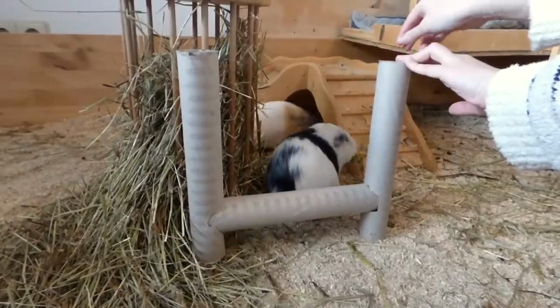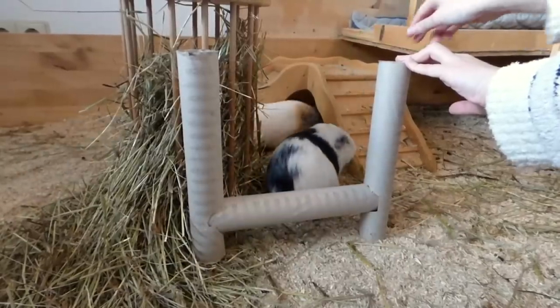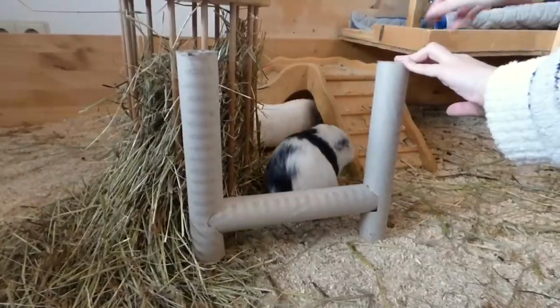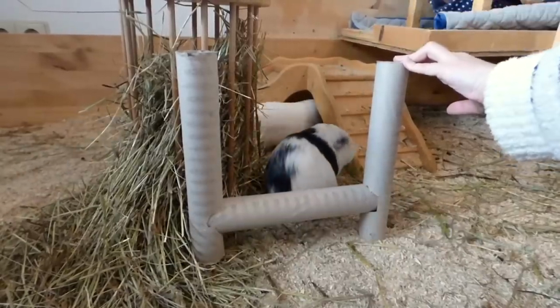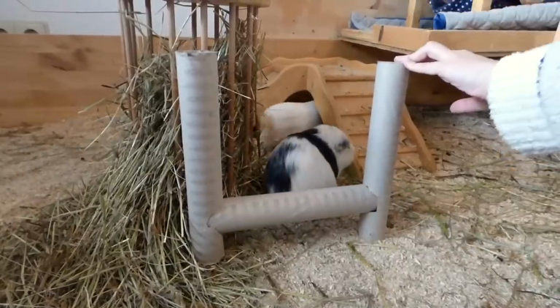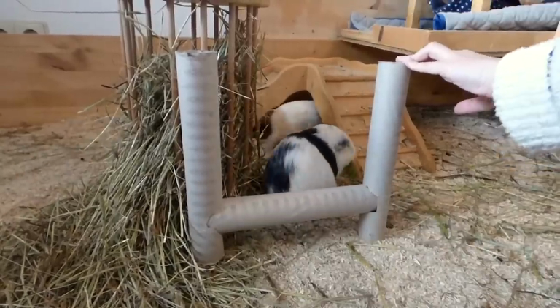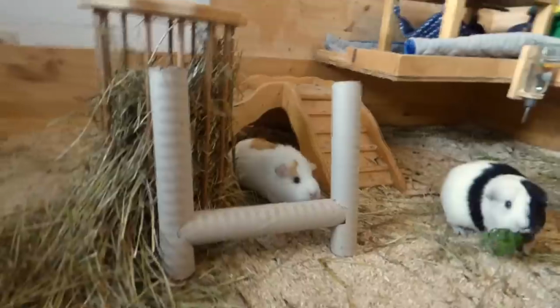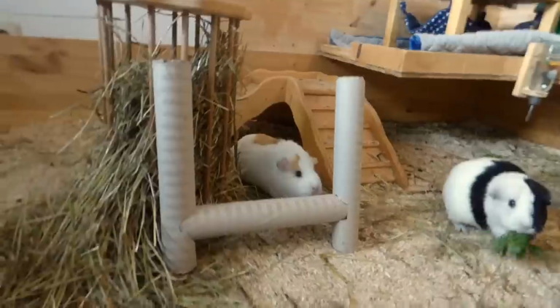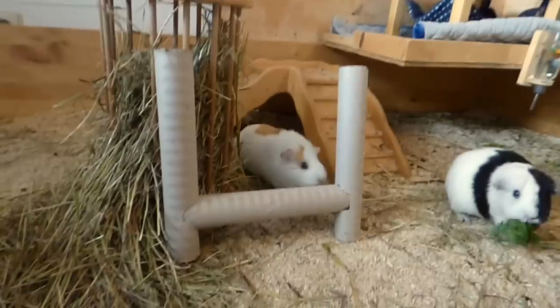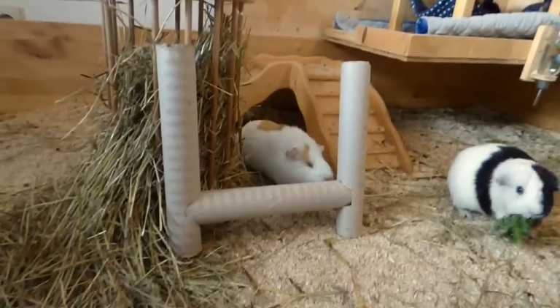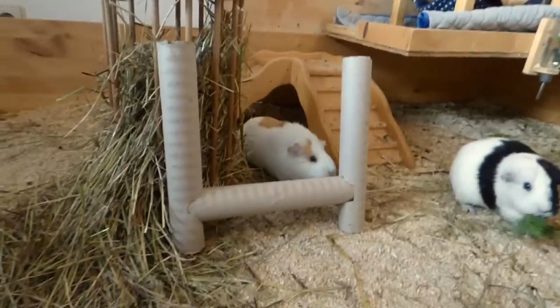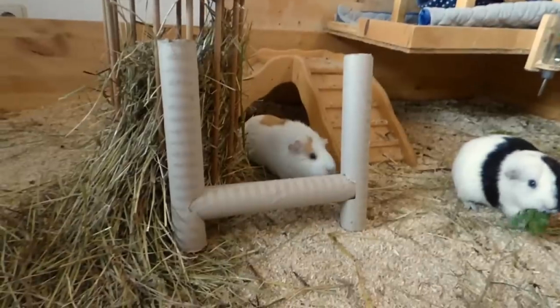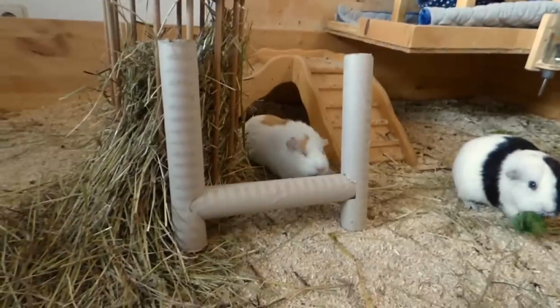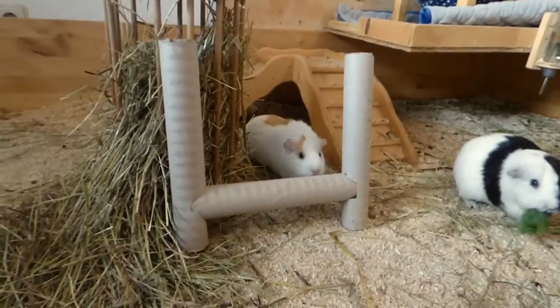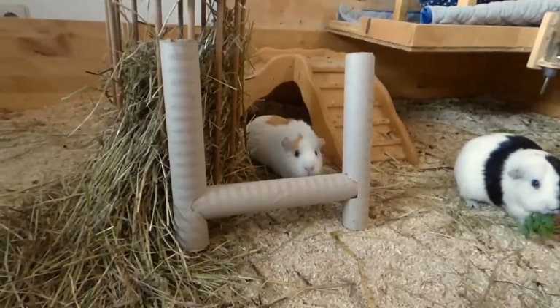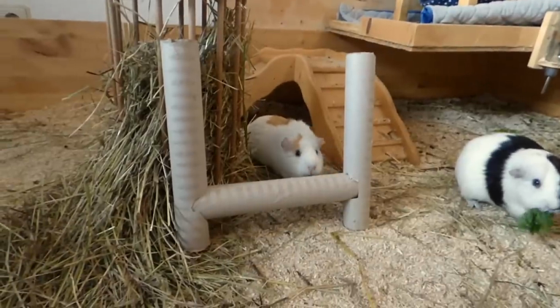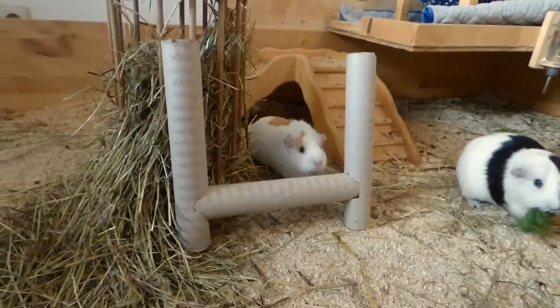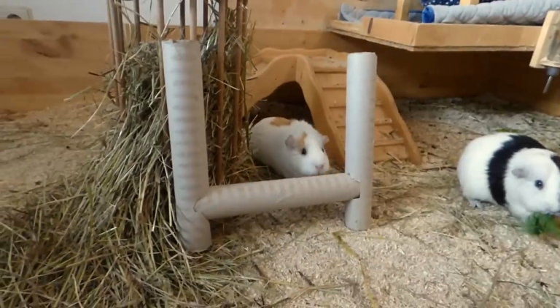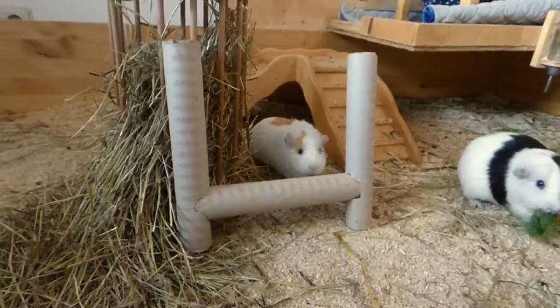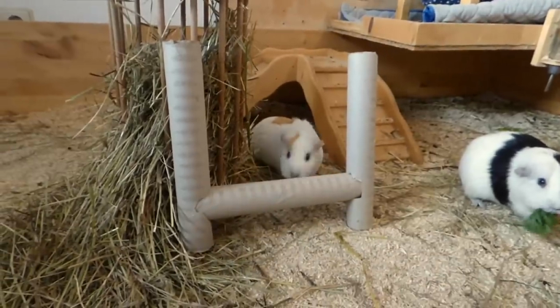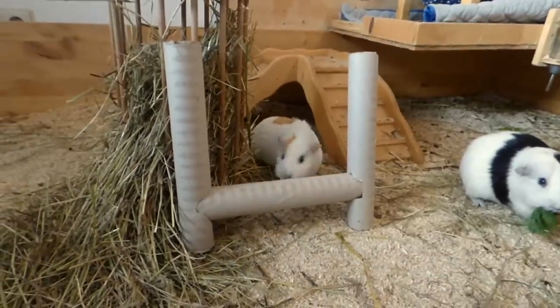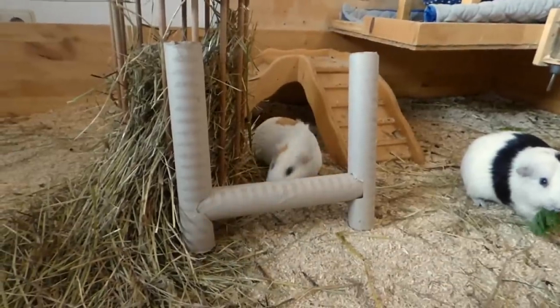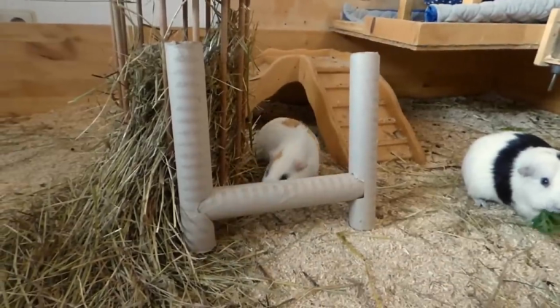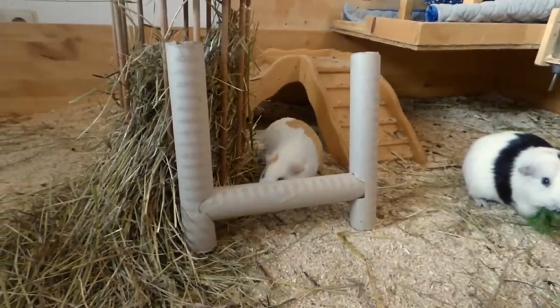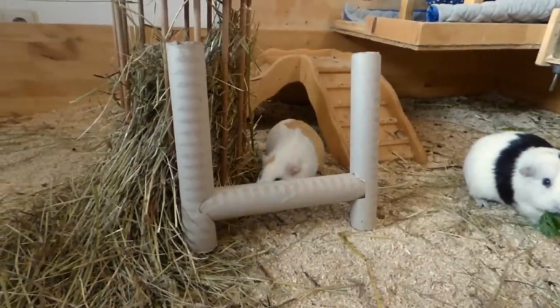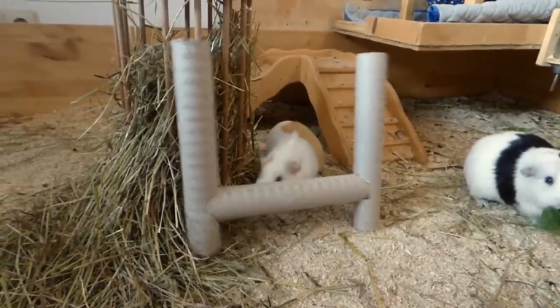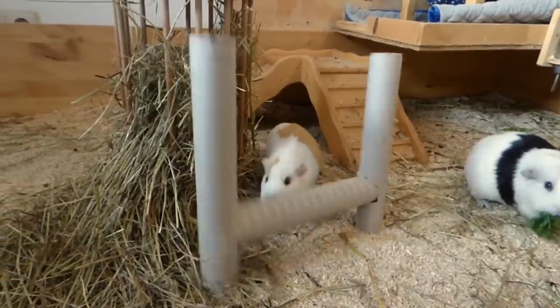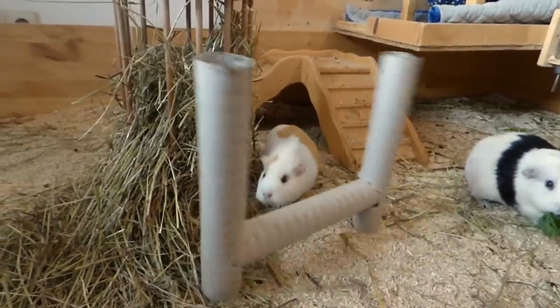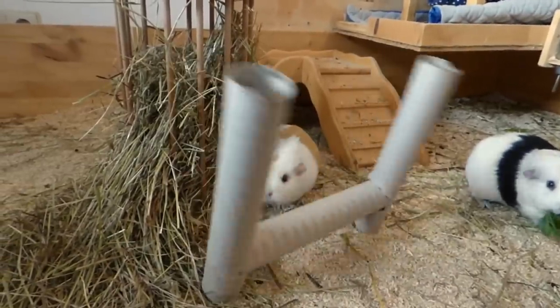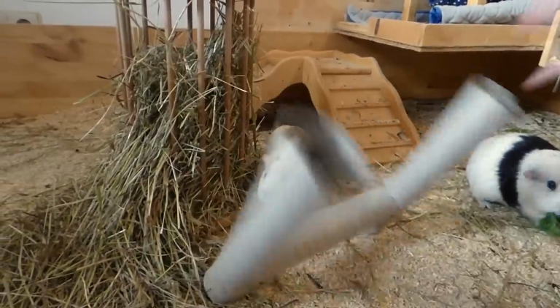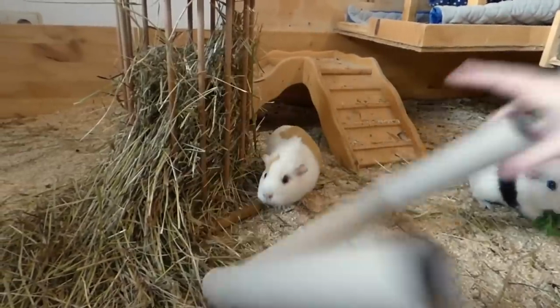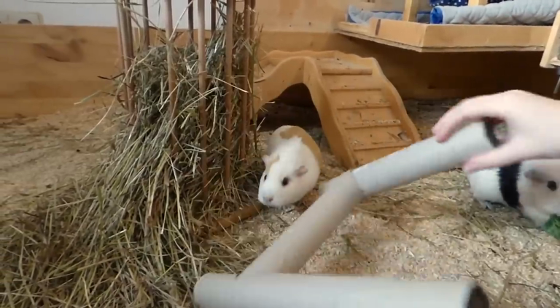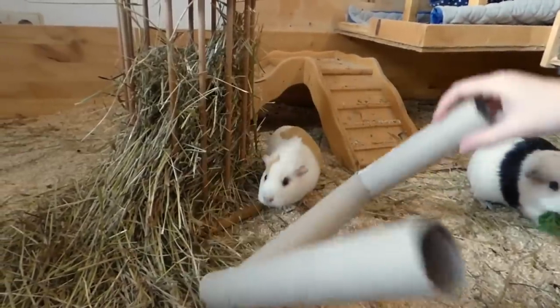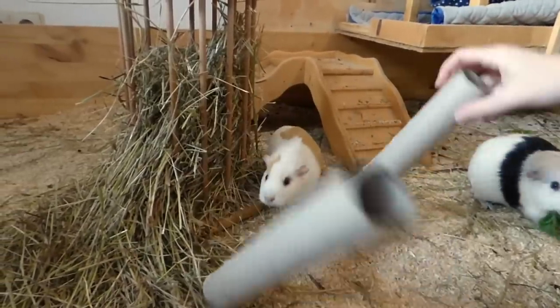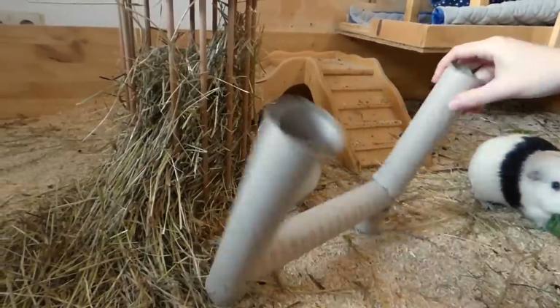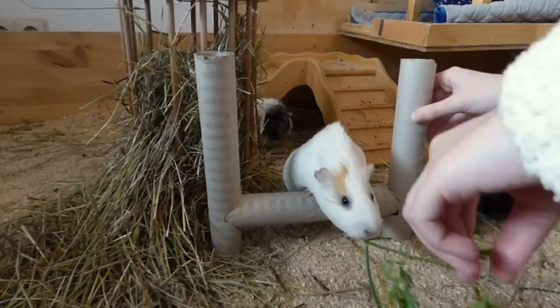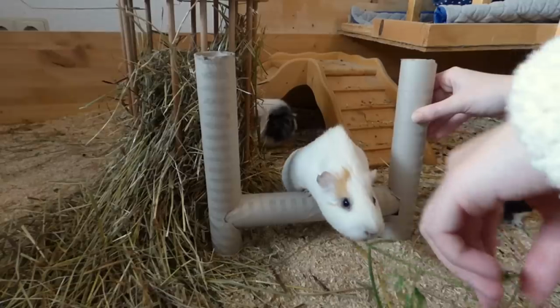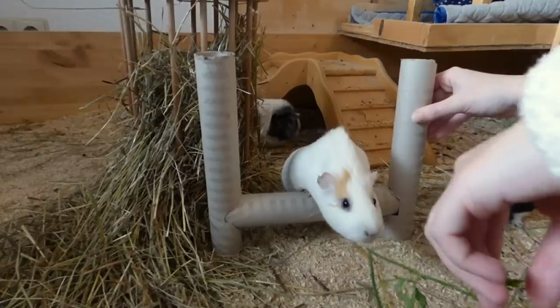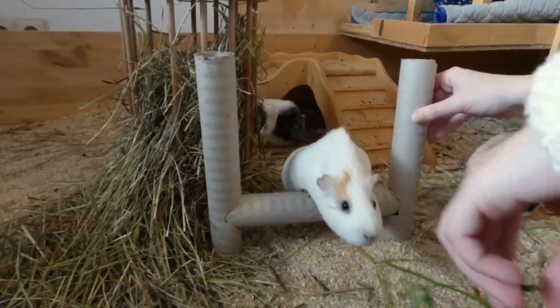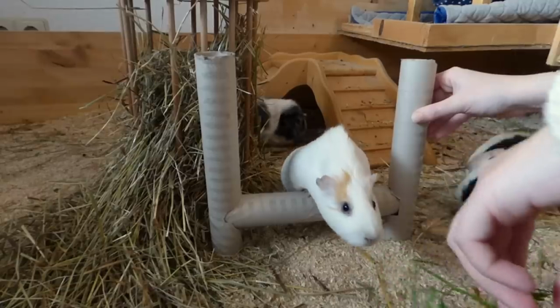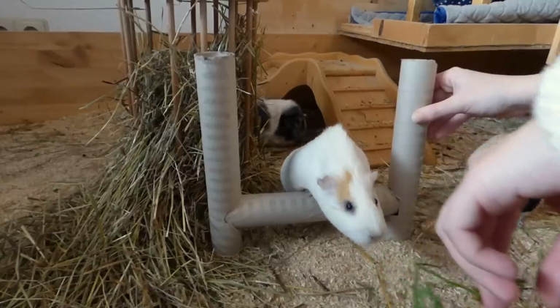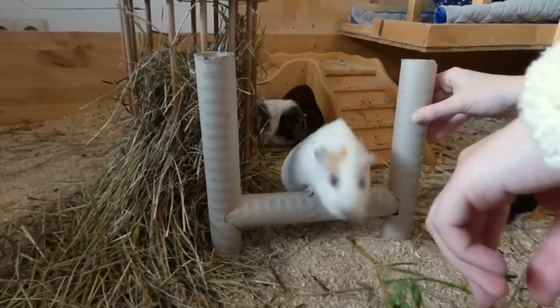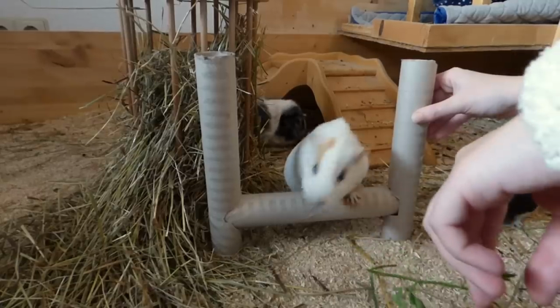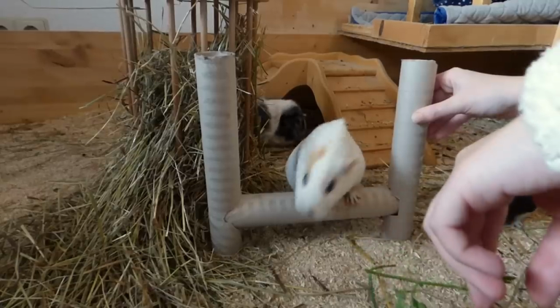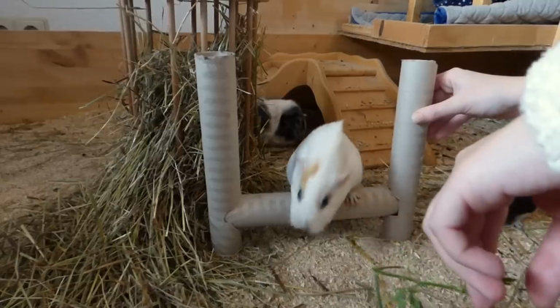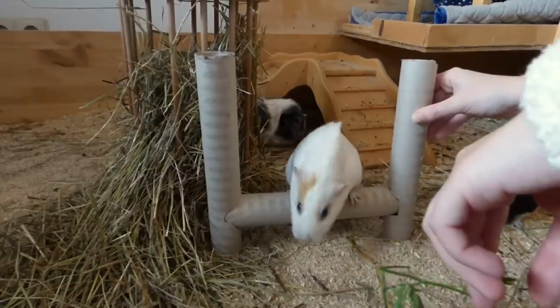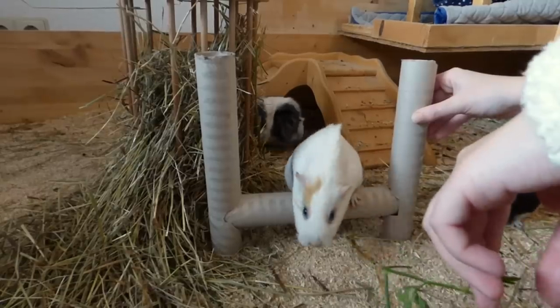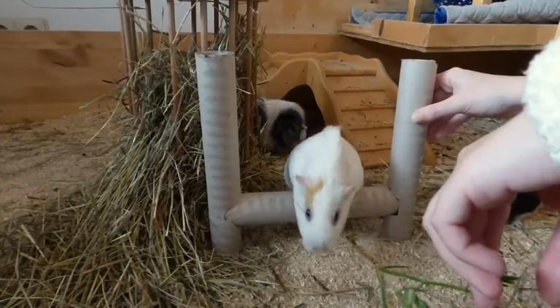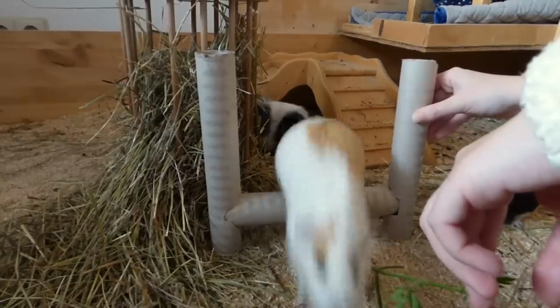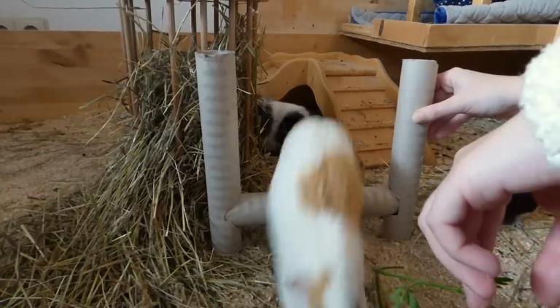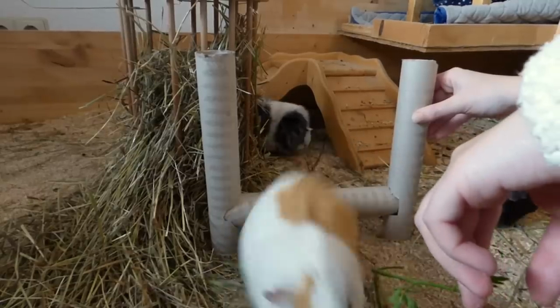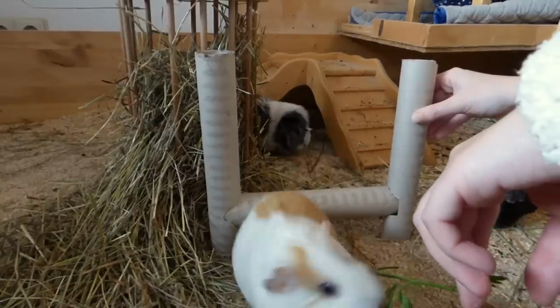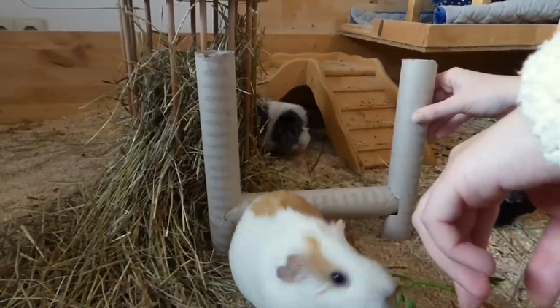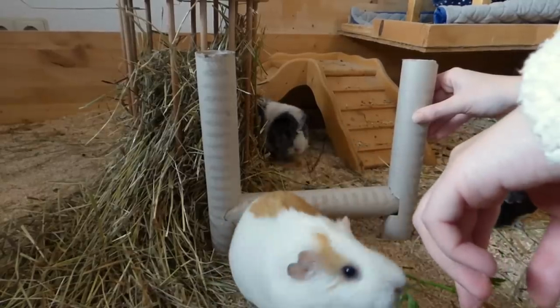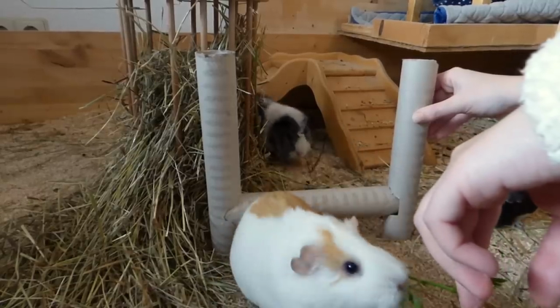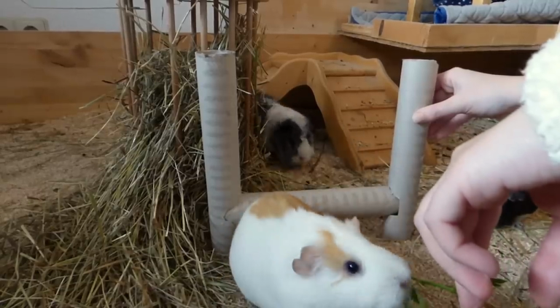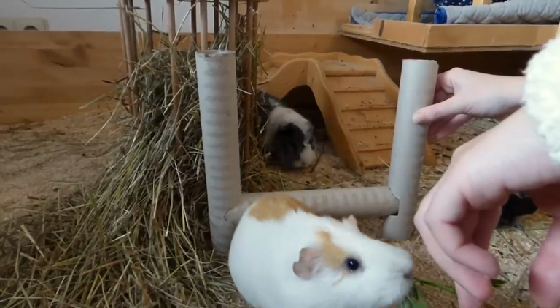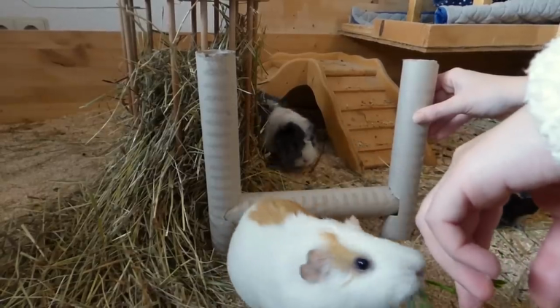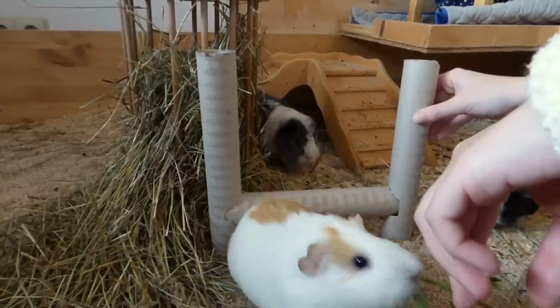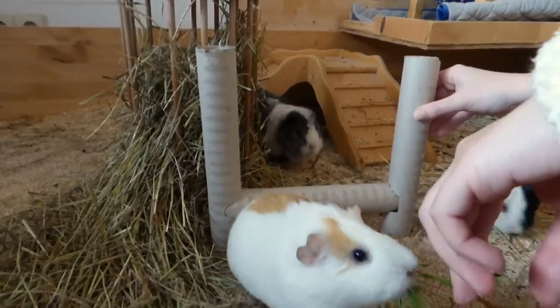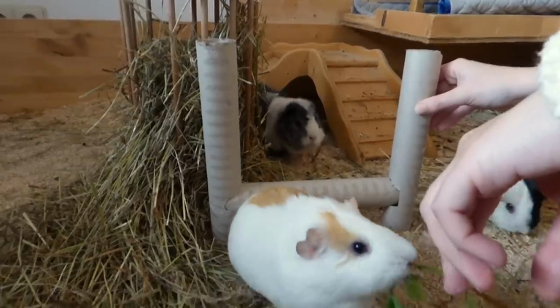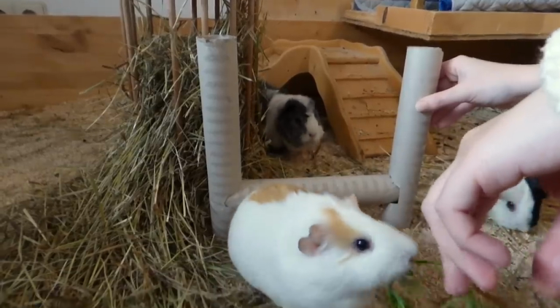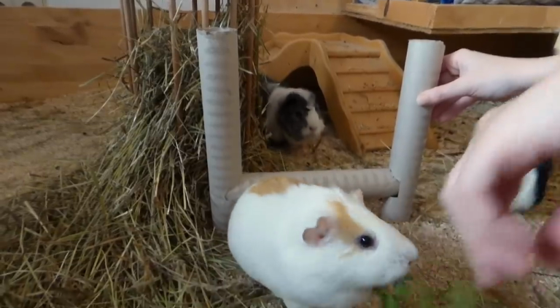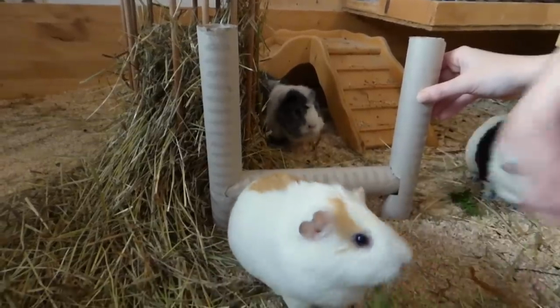These were three easy DIY toys for guinea pigs. I hope you enjoyed this video and see you guys next time. Bye!